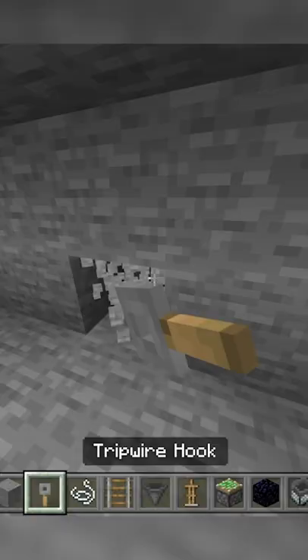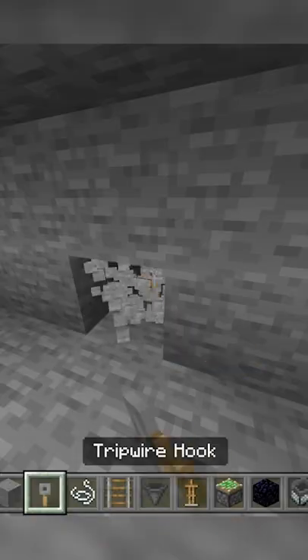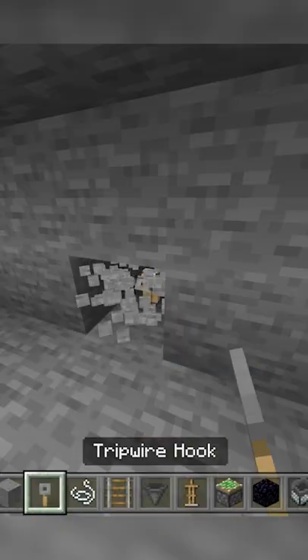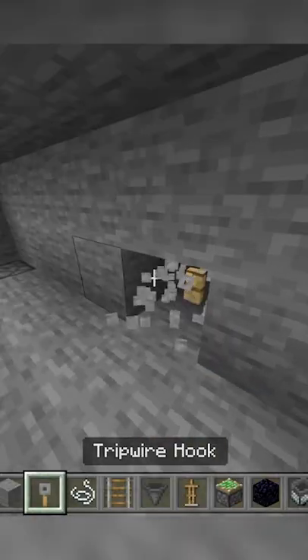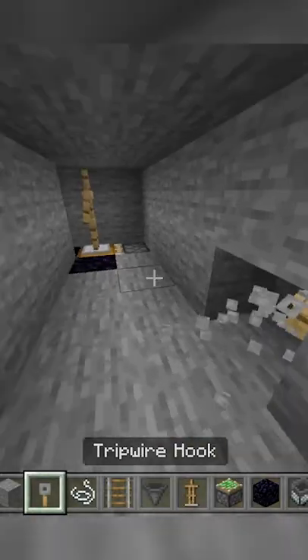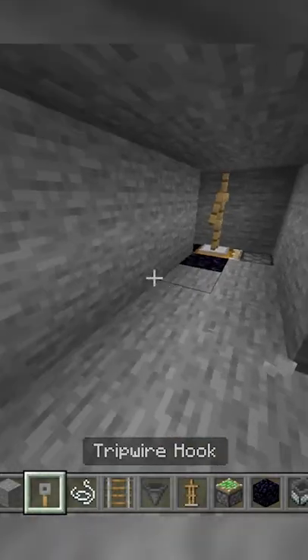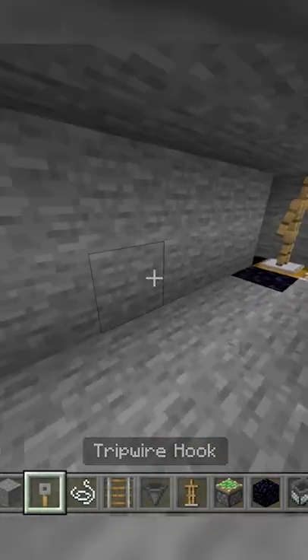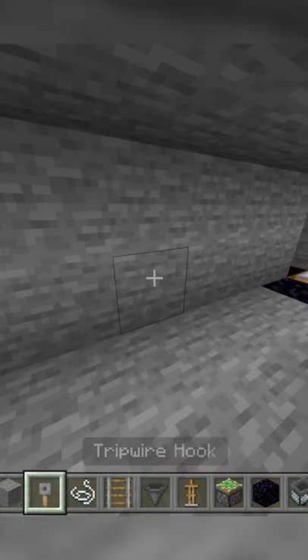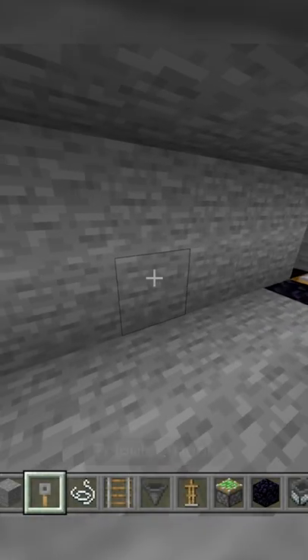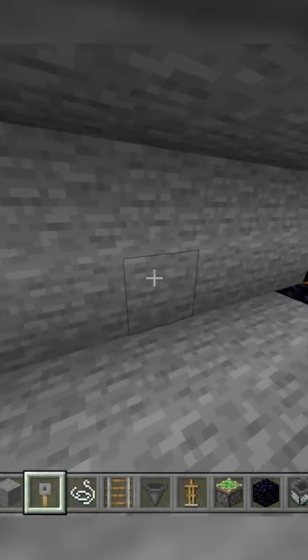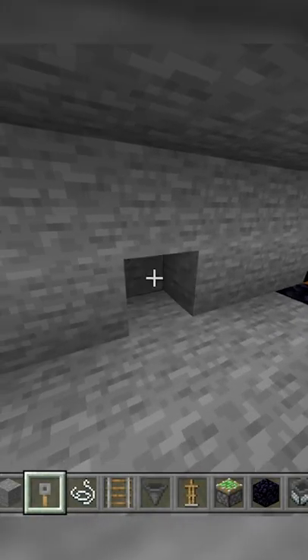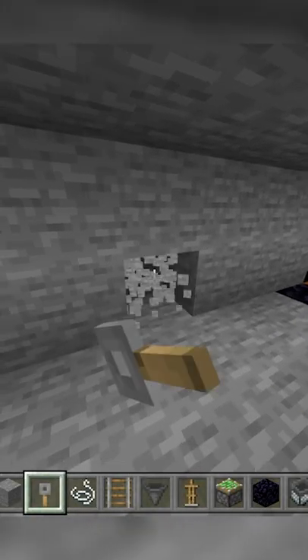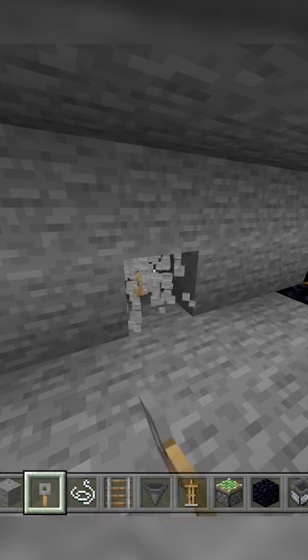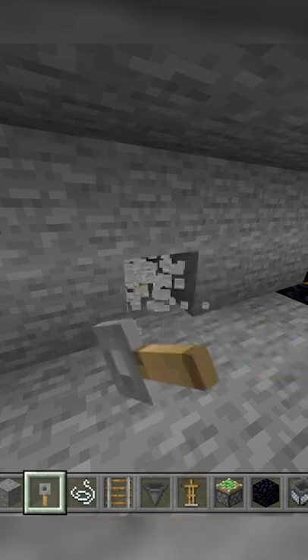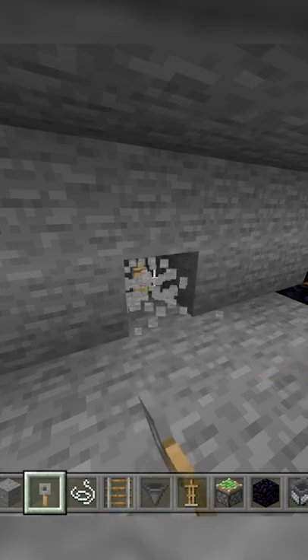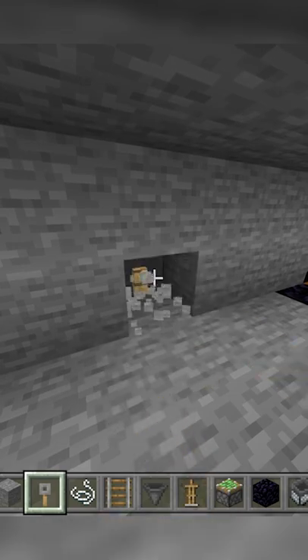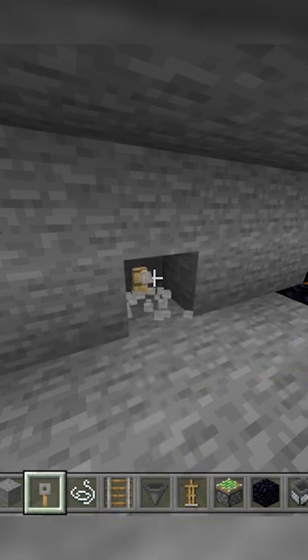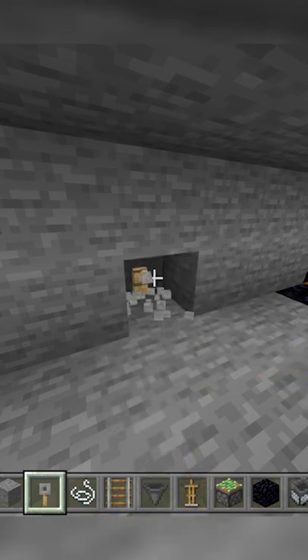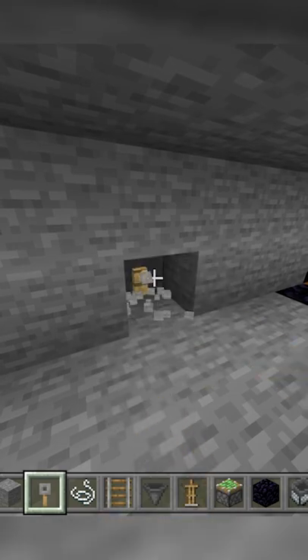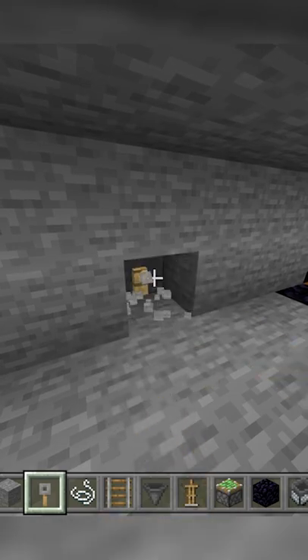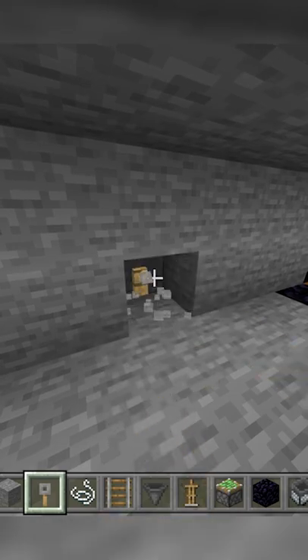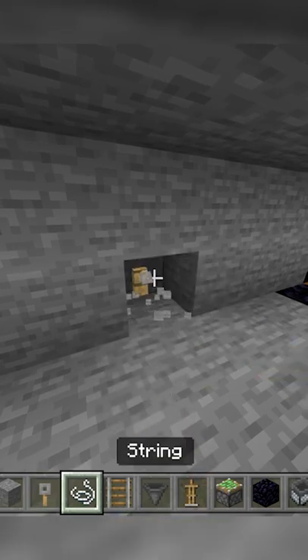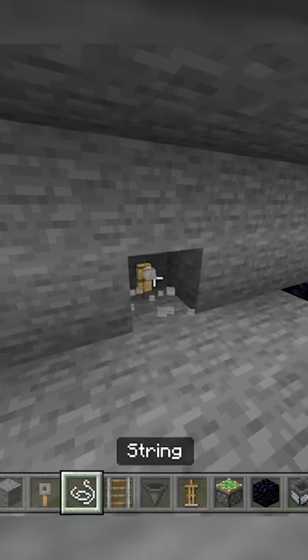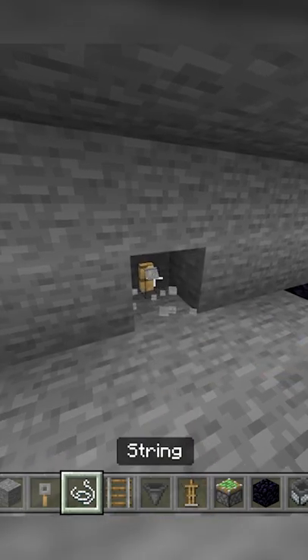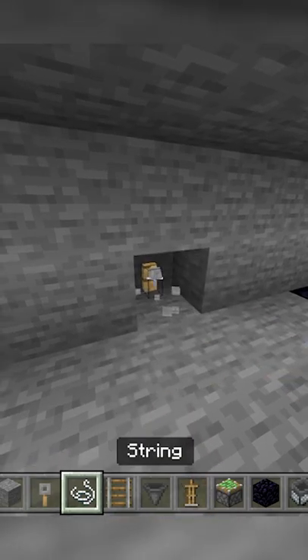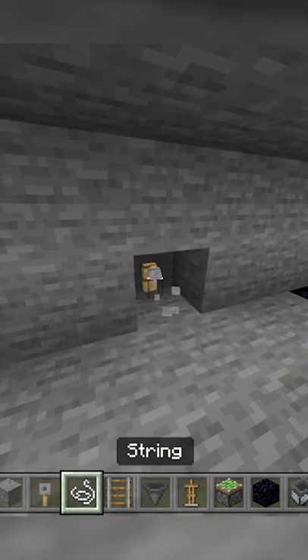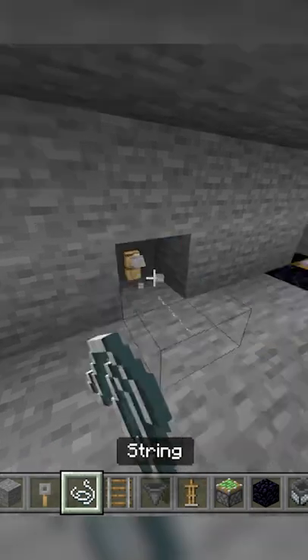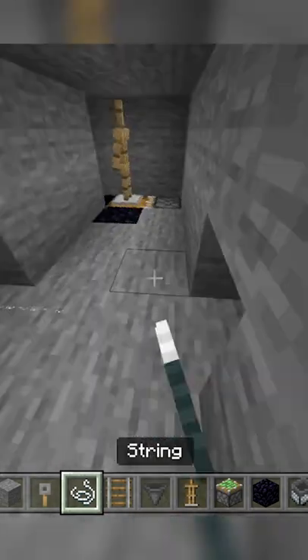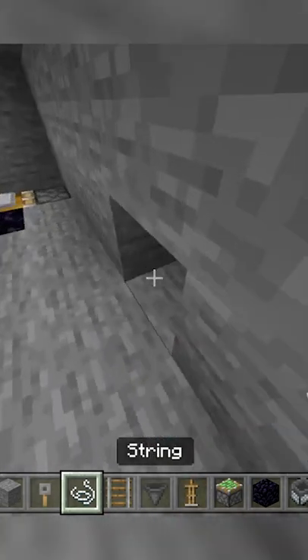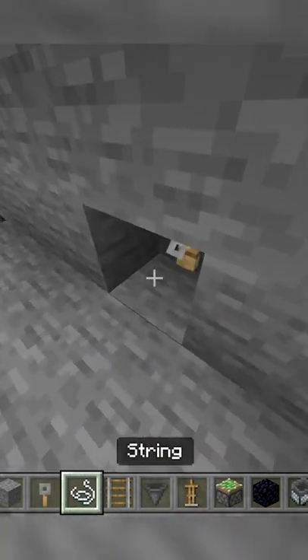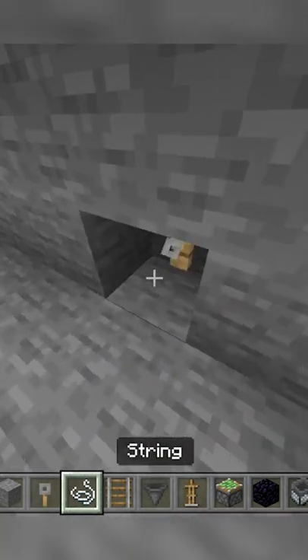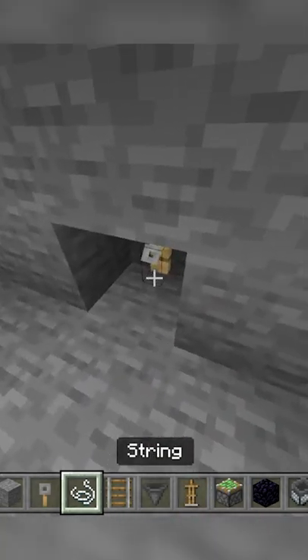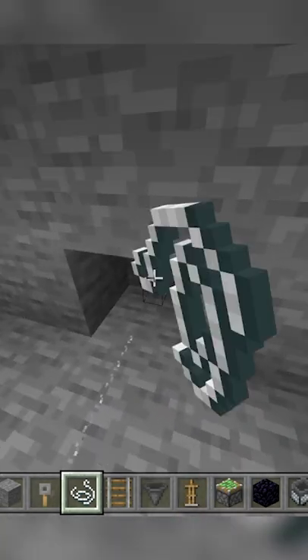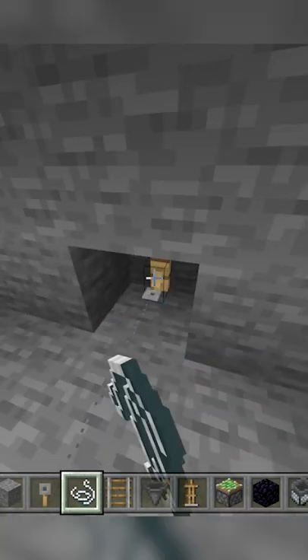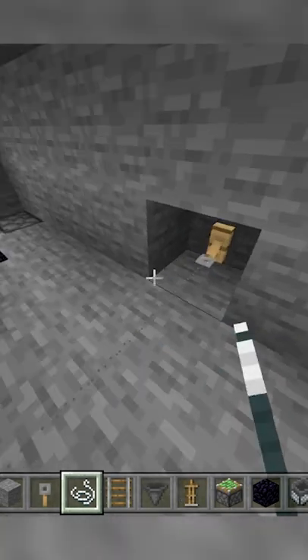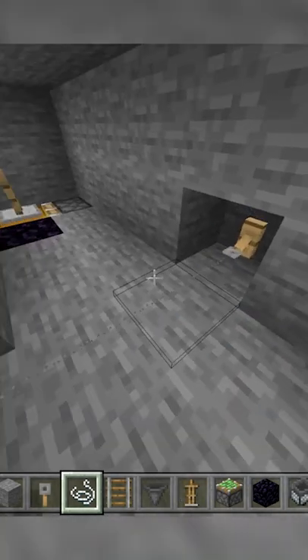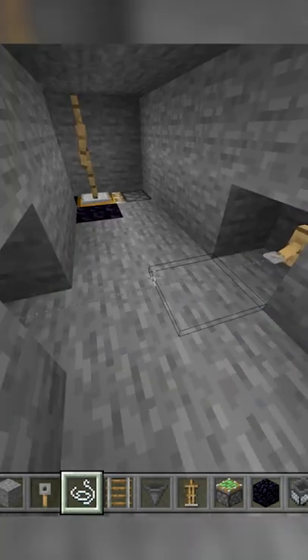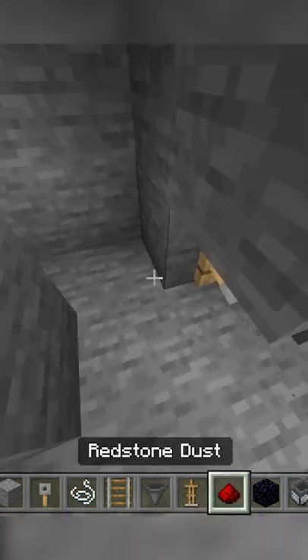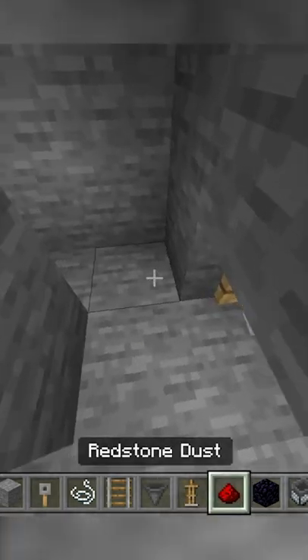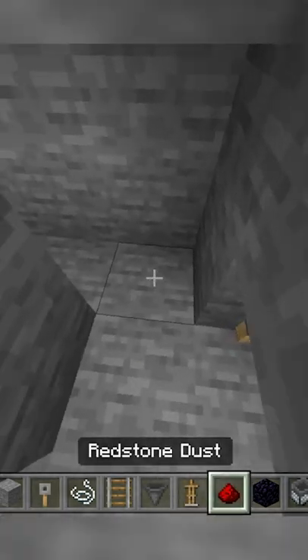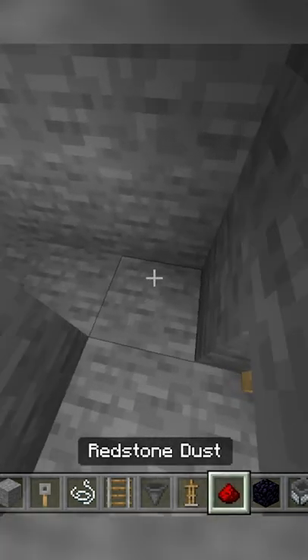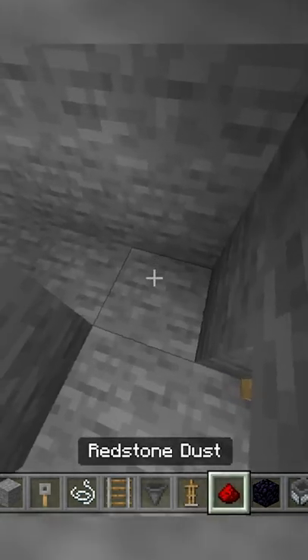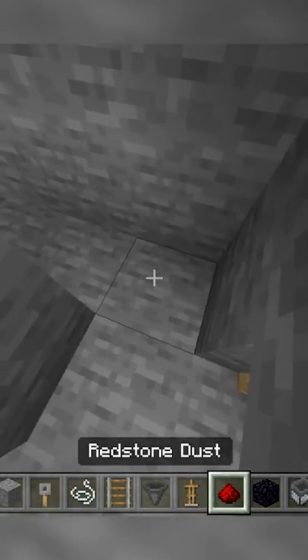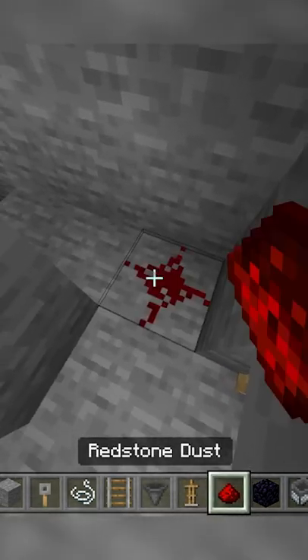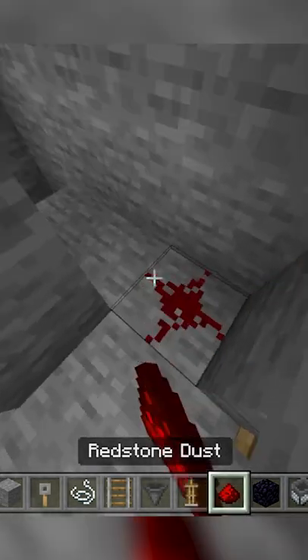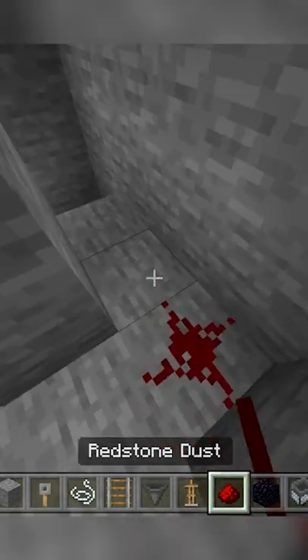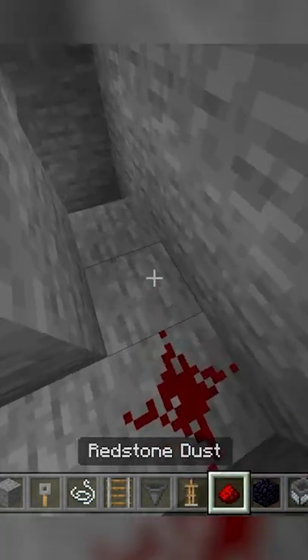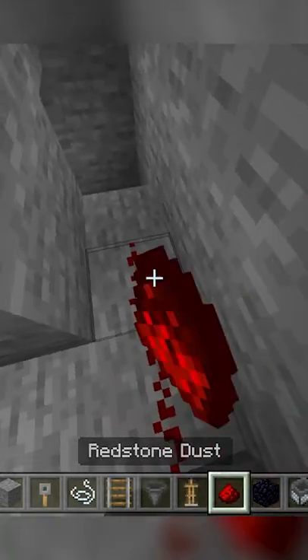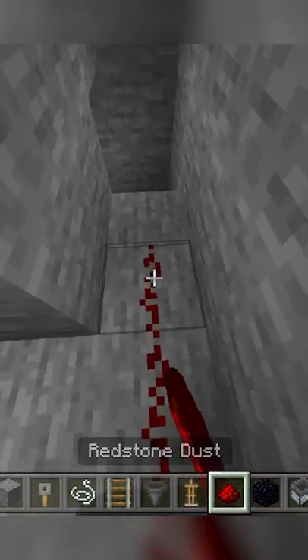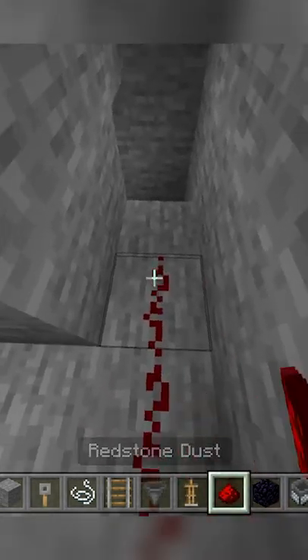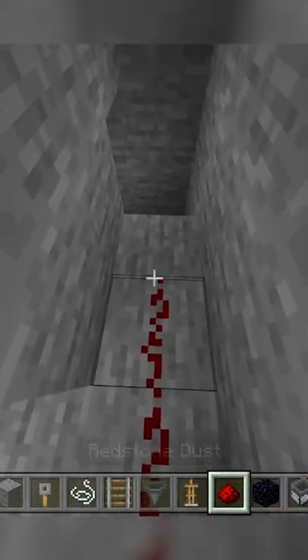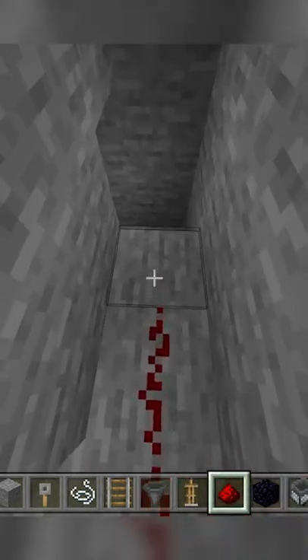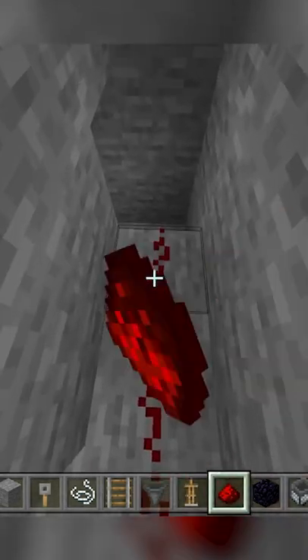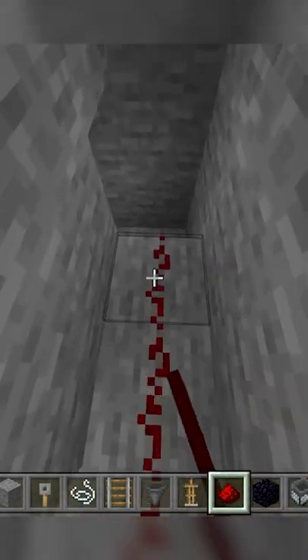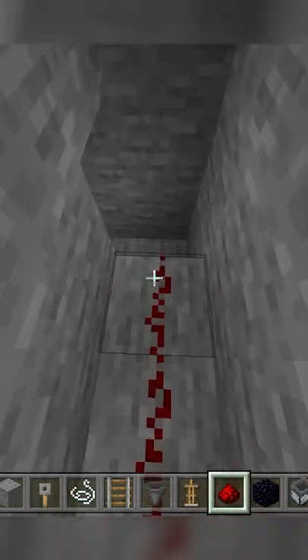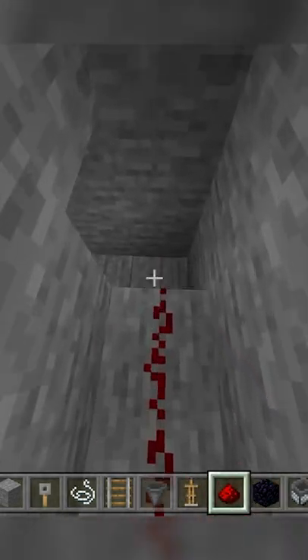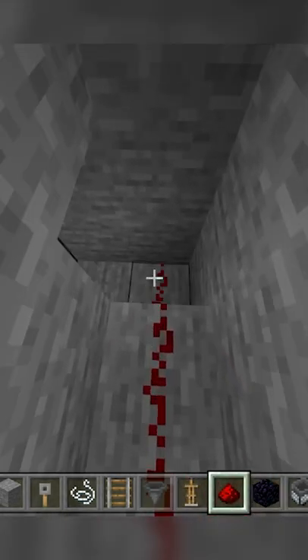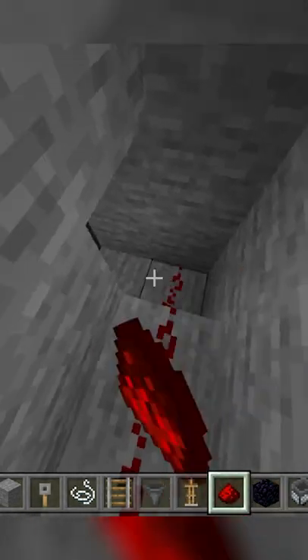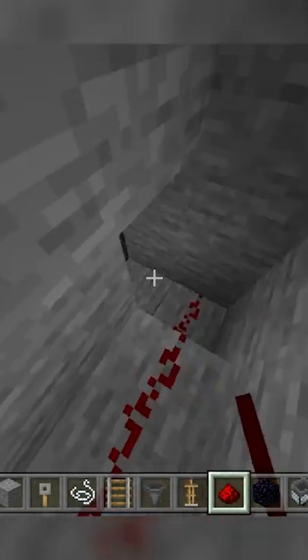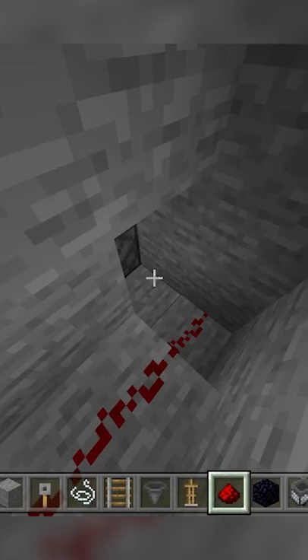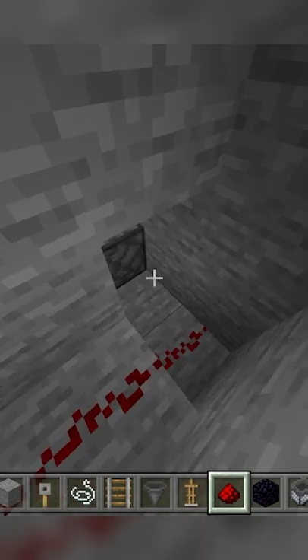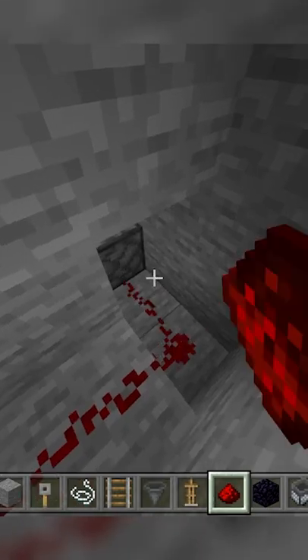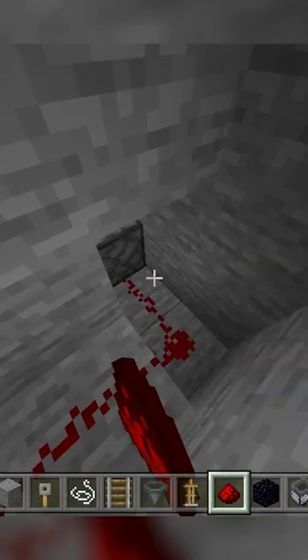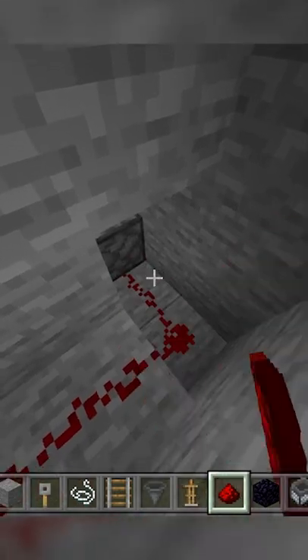Then surround the honey and where it can be pushed with obsidian. And 5 out from the back wall, dig out these blocks, and place tripwires and string and connect them to the piston using only redstone dust.